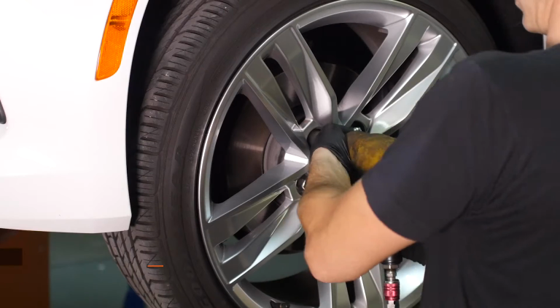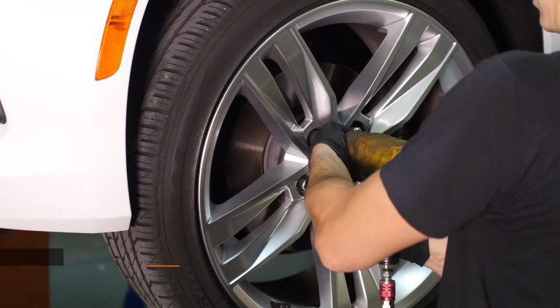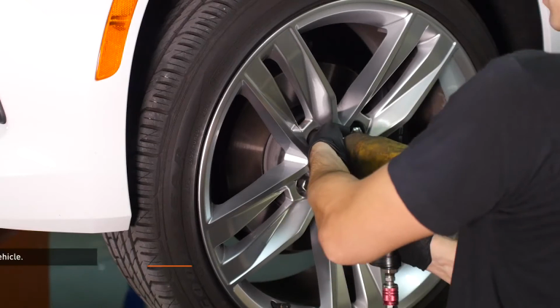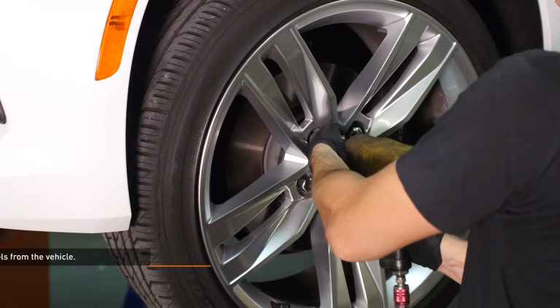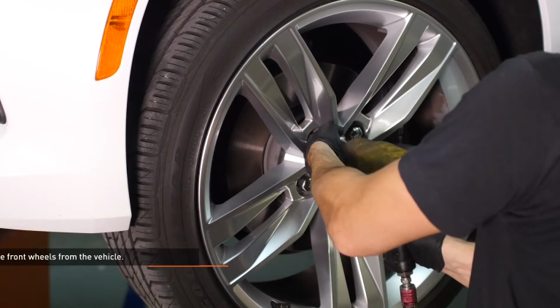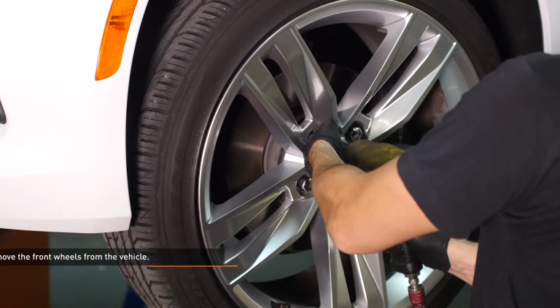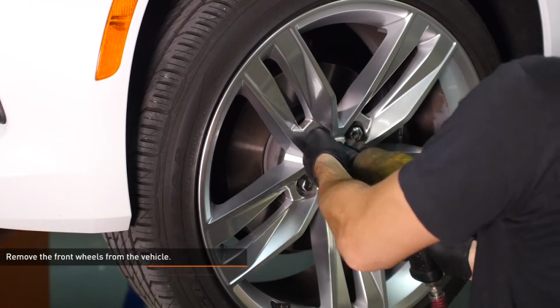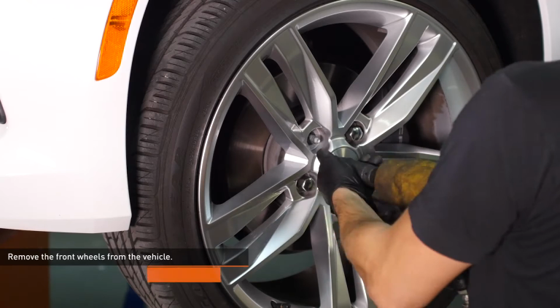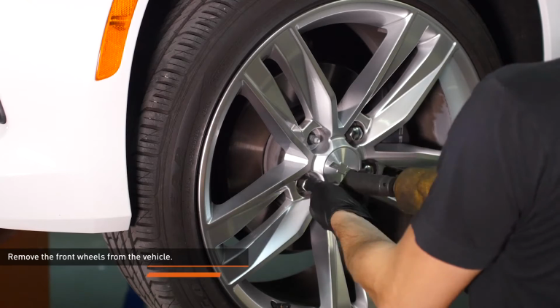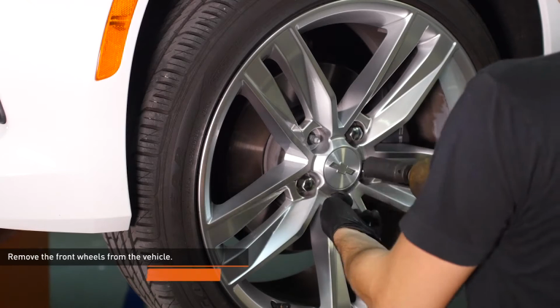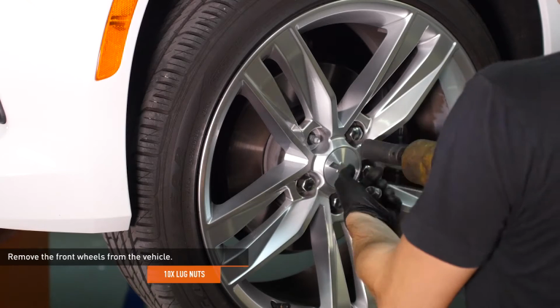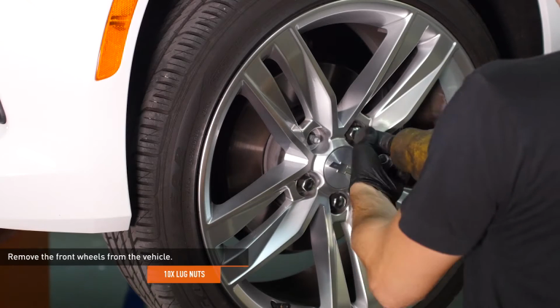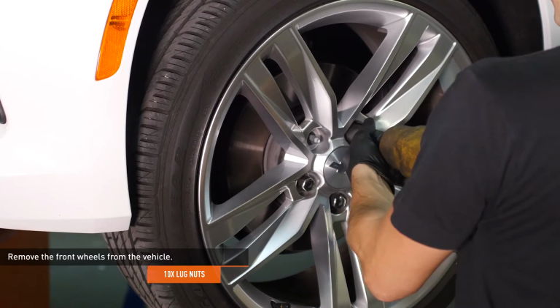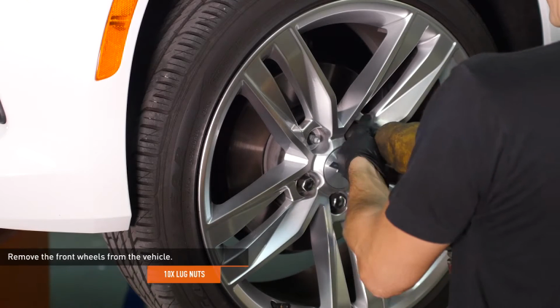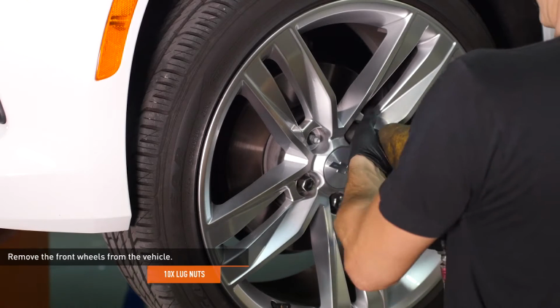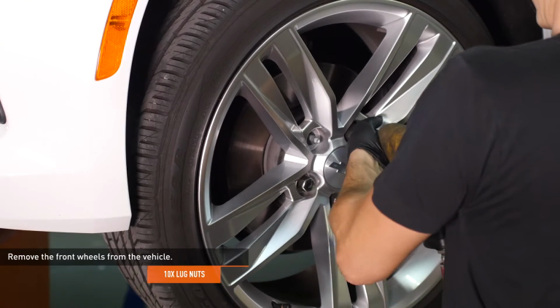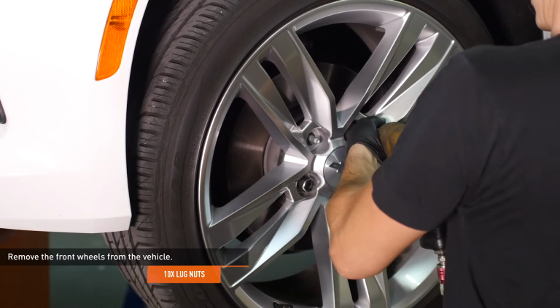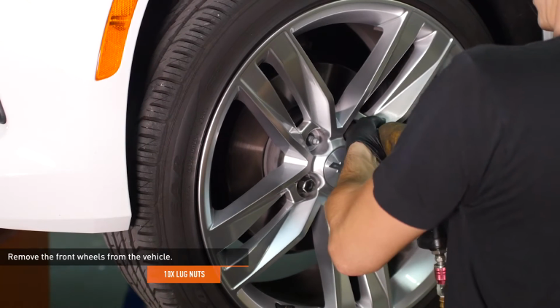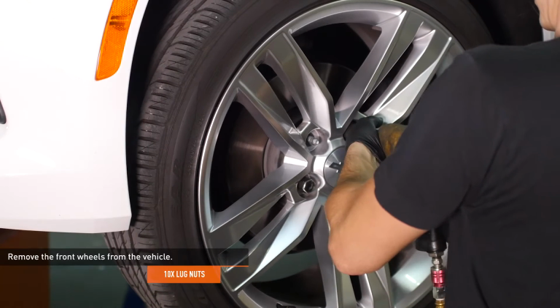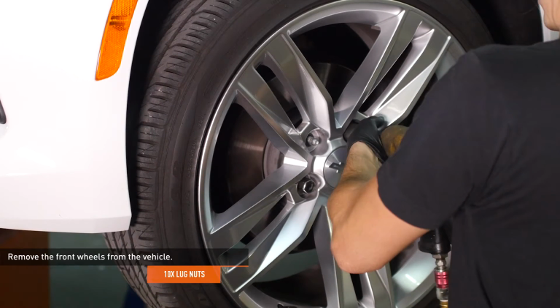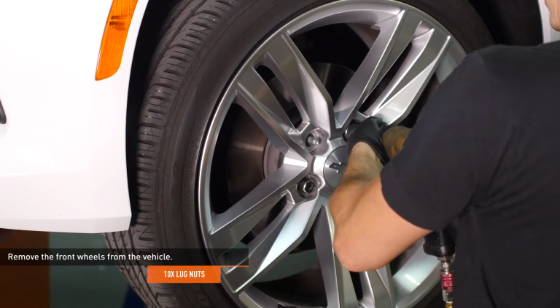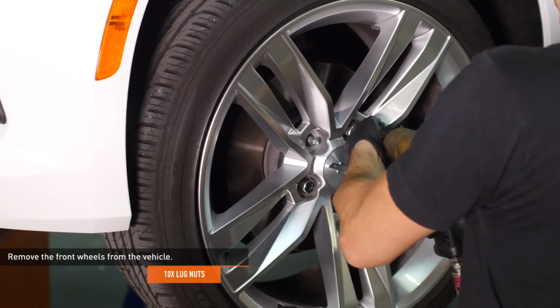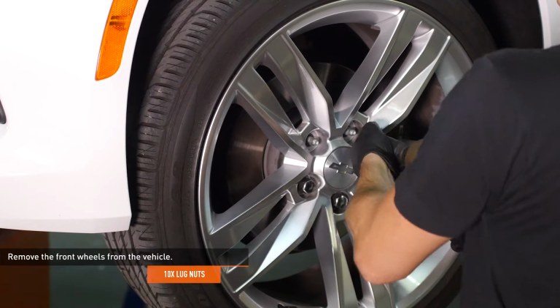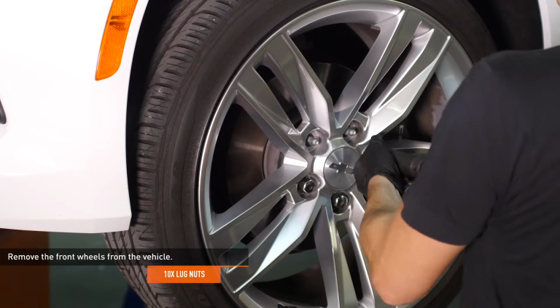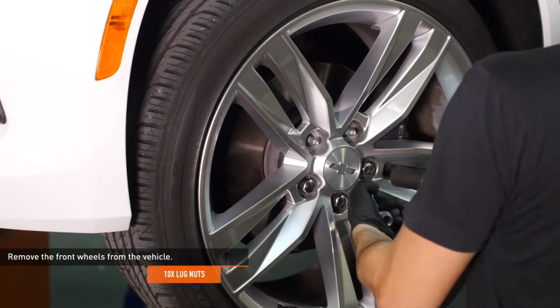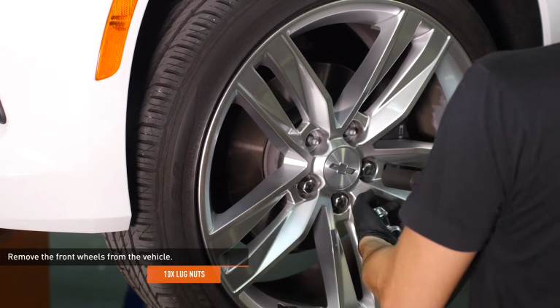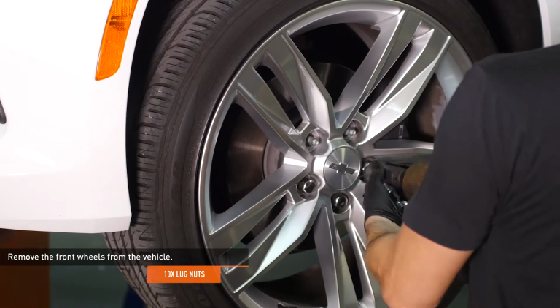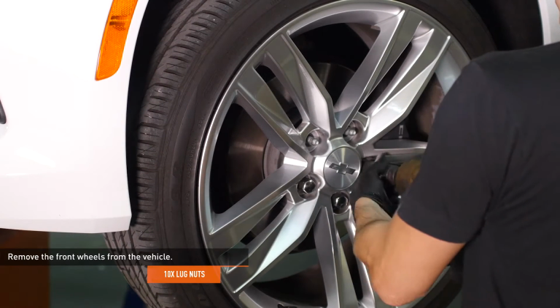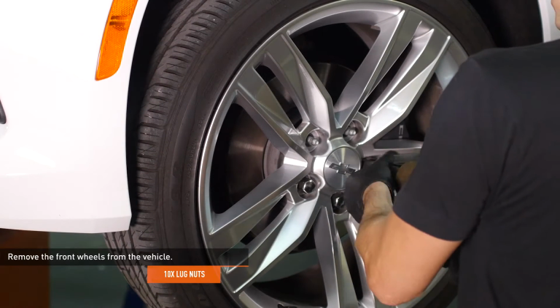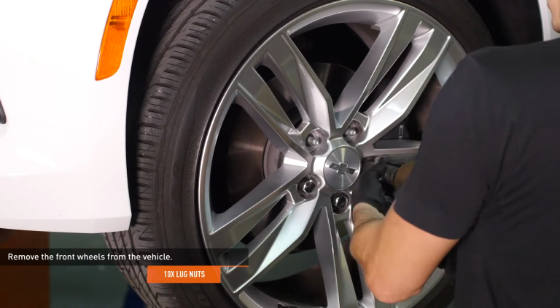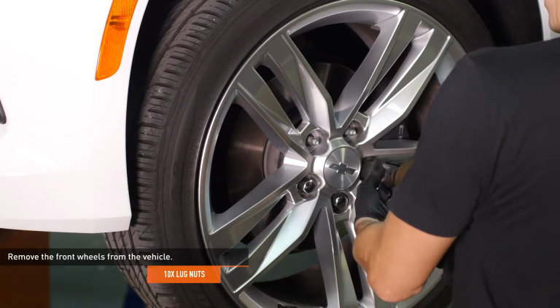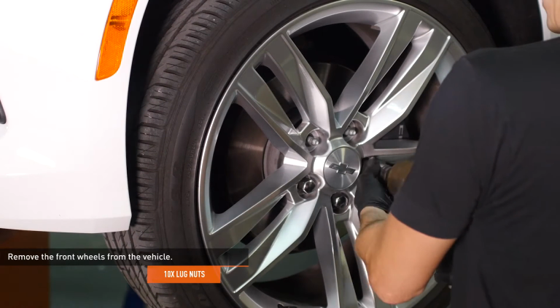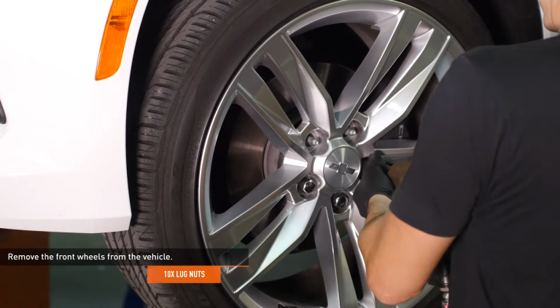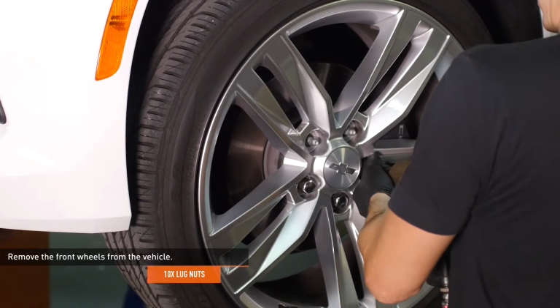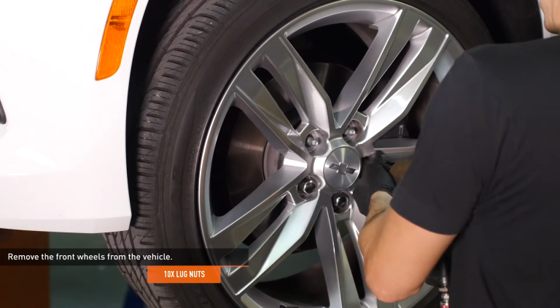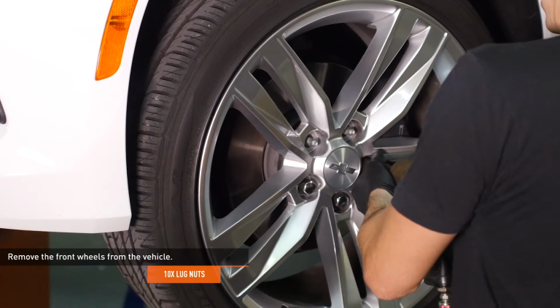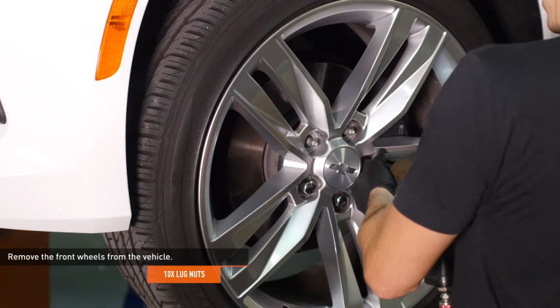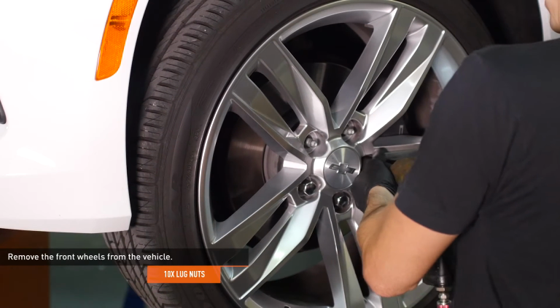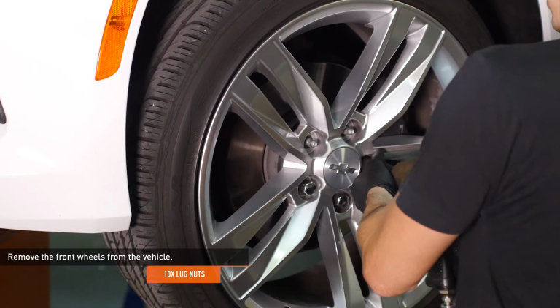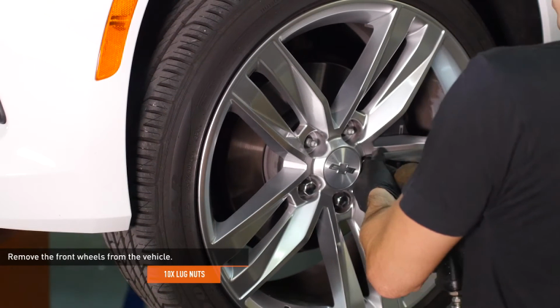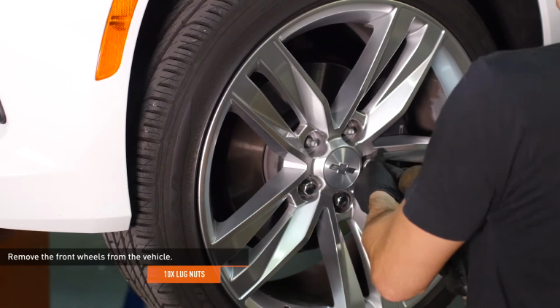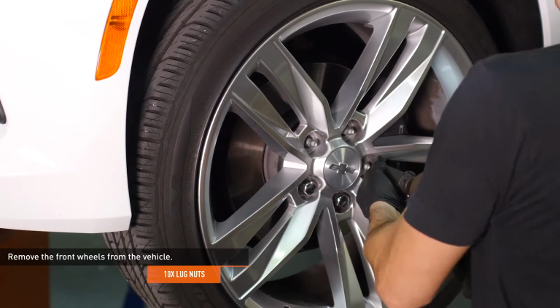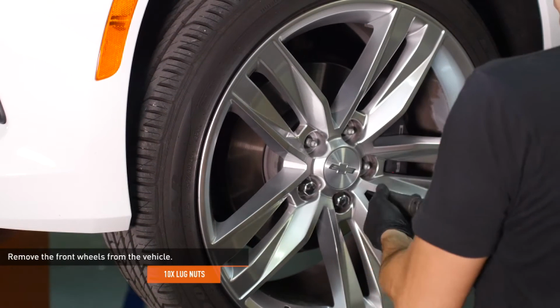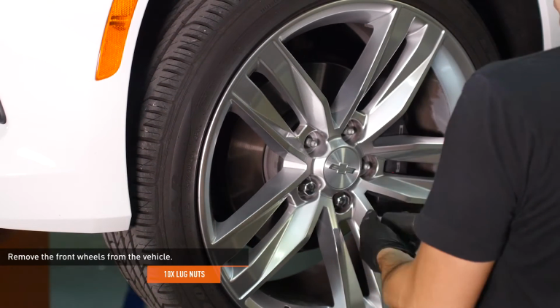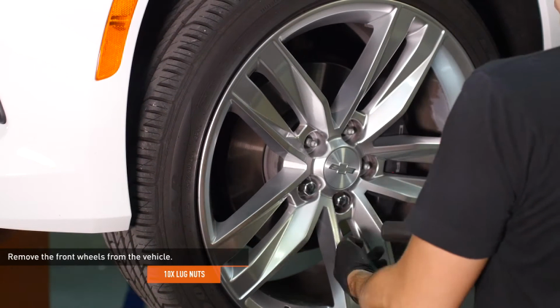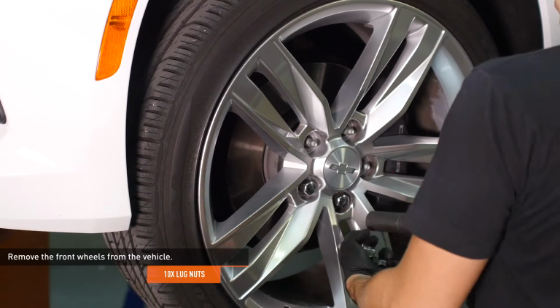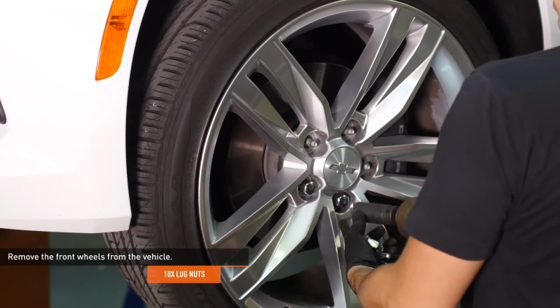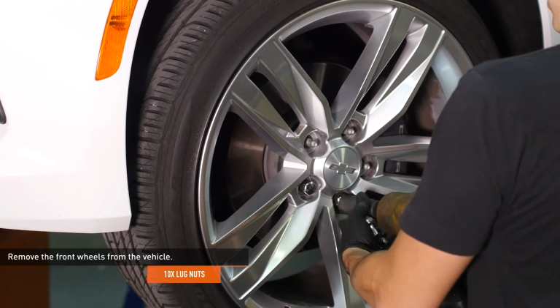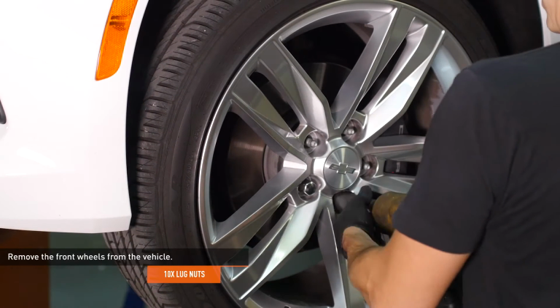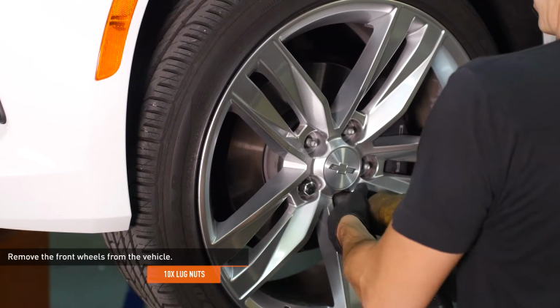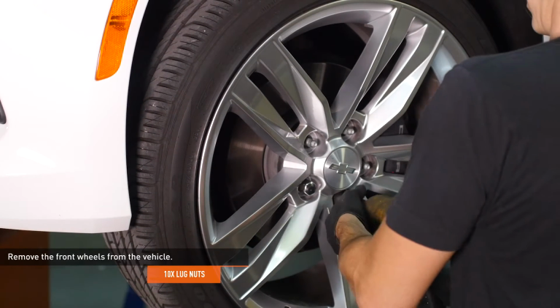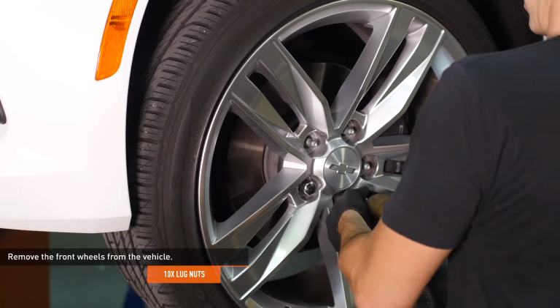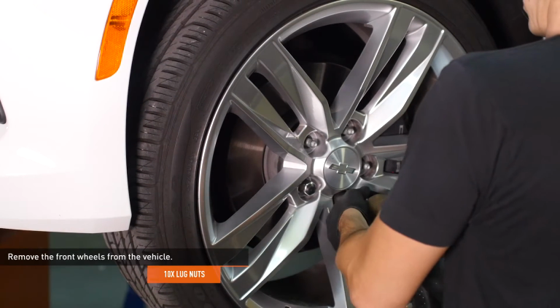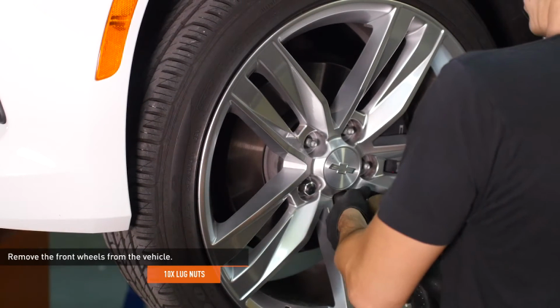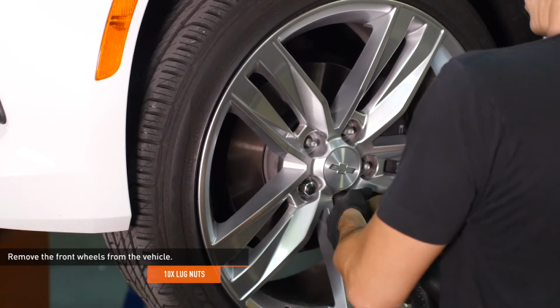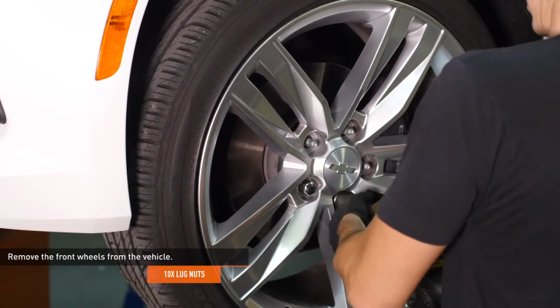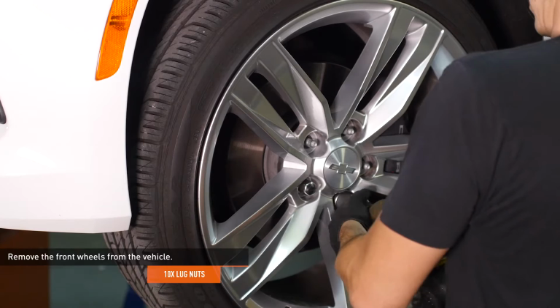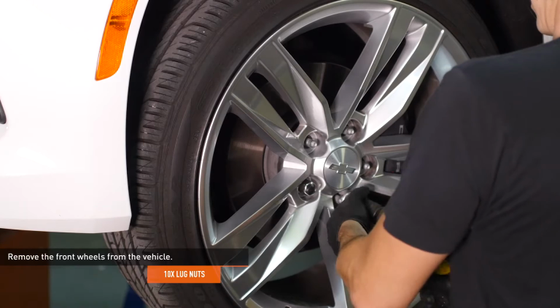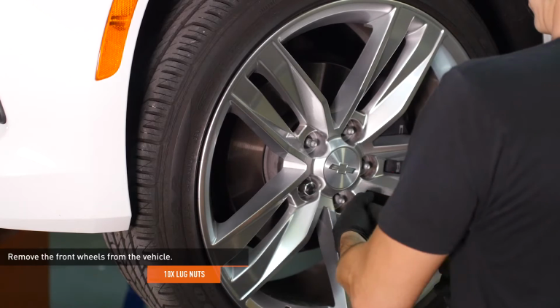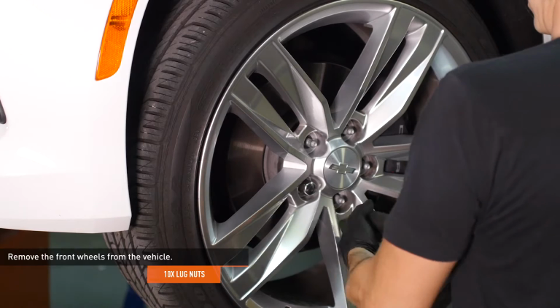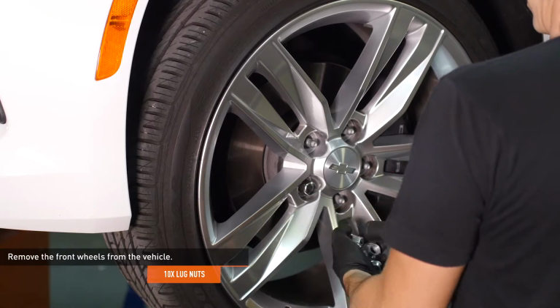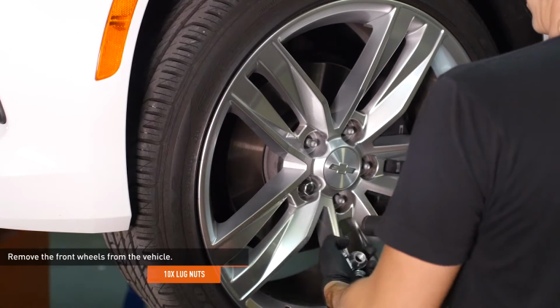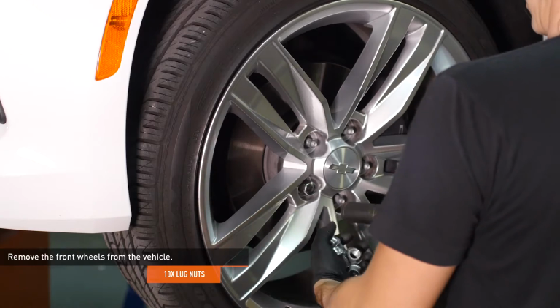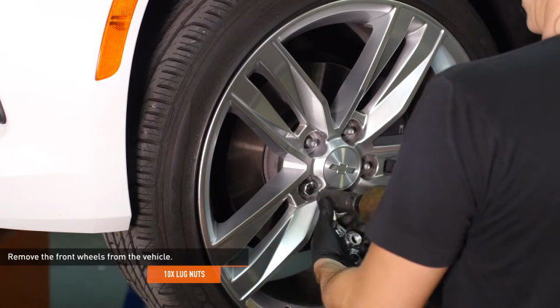Remove the front wheels from the vehicle. It is possible to perform this installation without removing the wheels, but it makes accessing everything much easier.